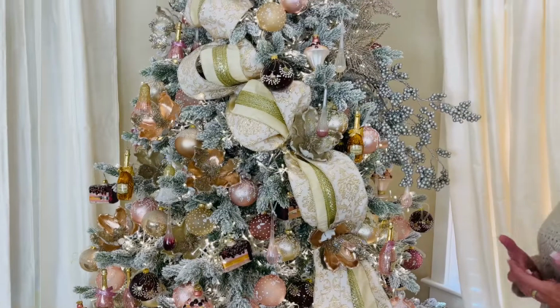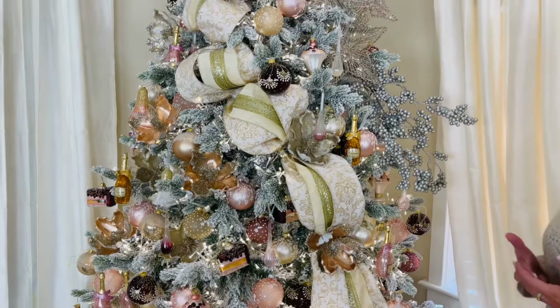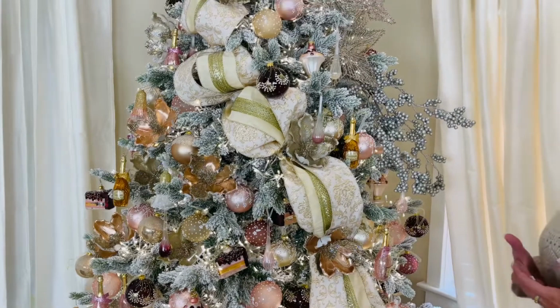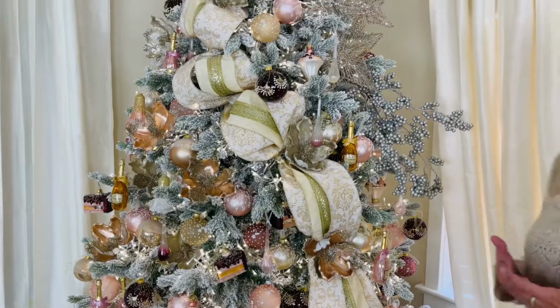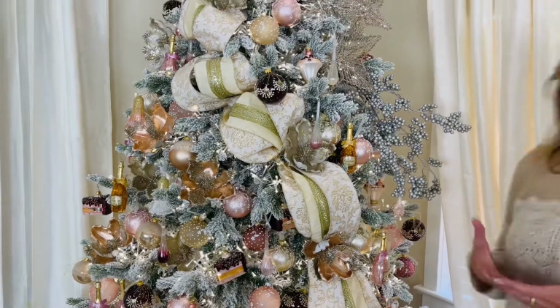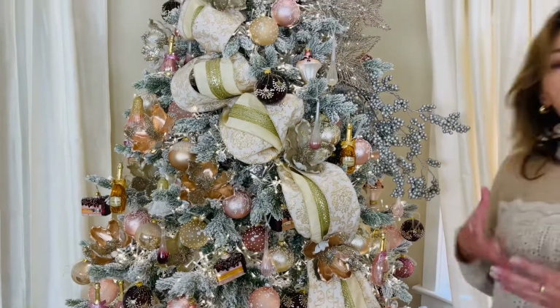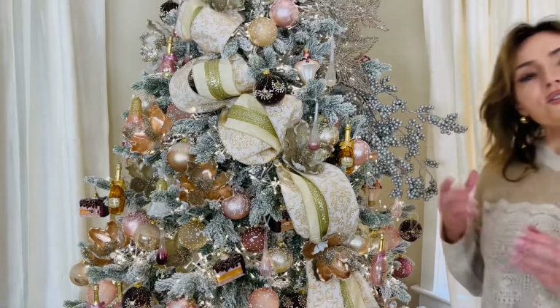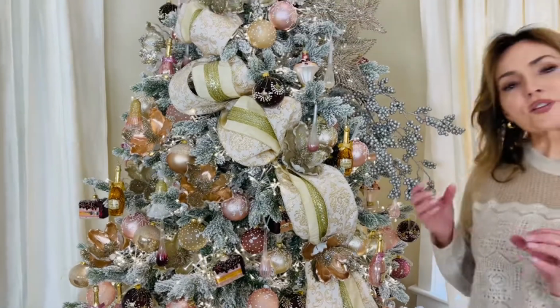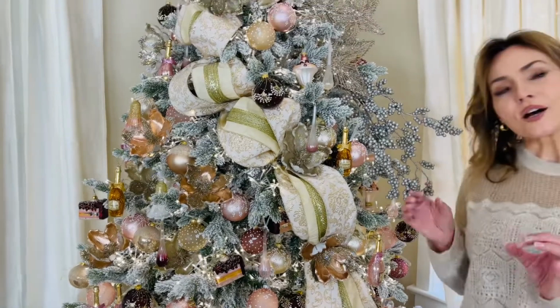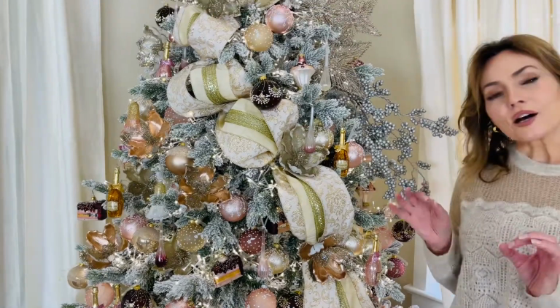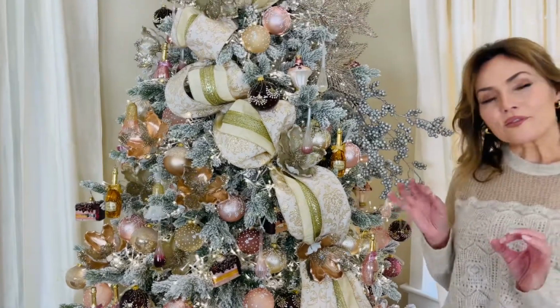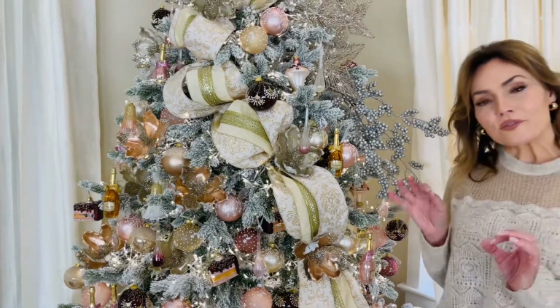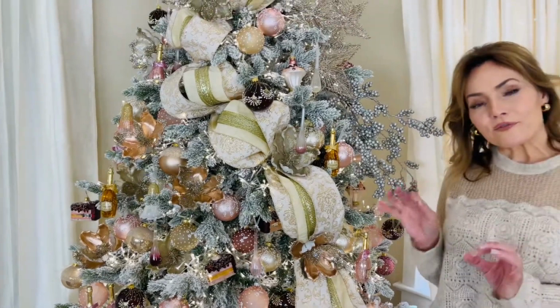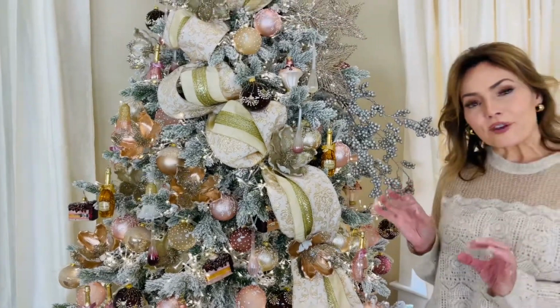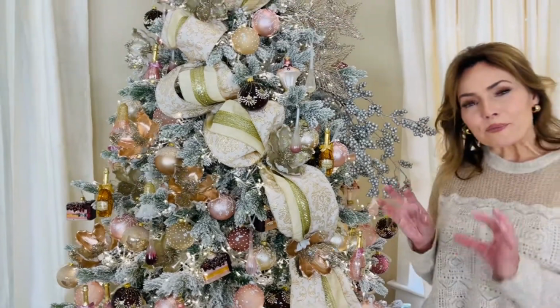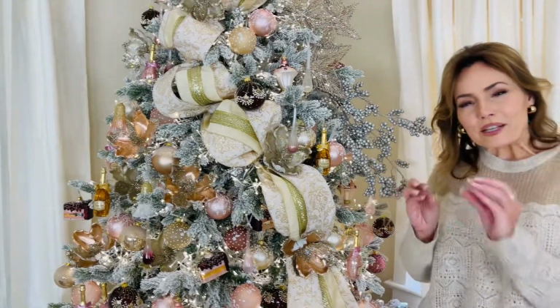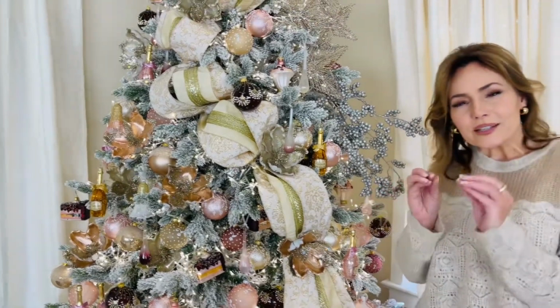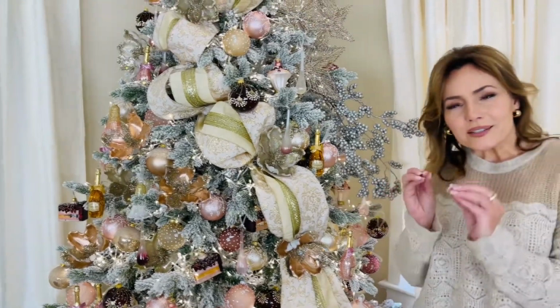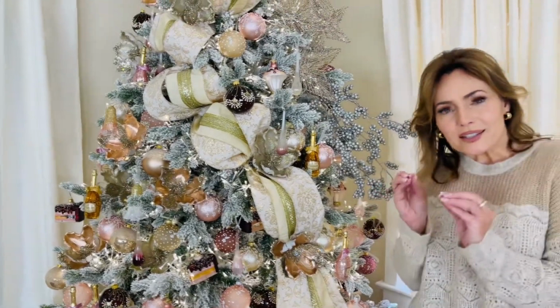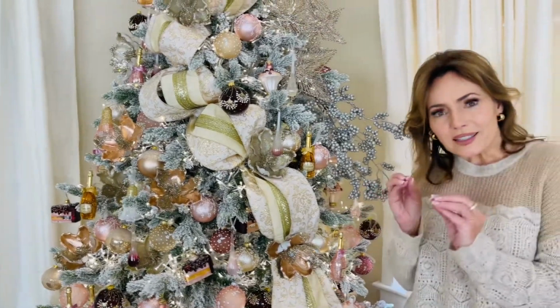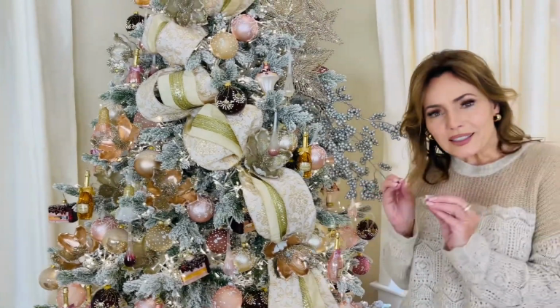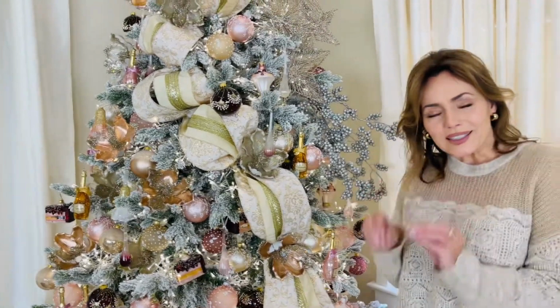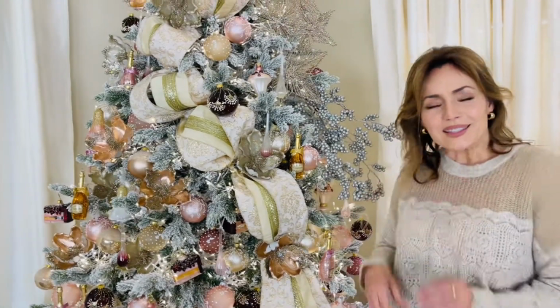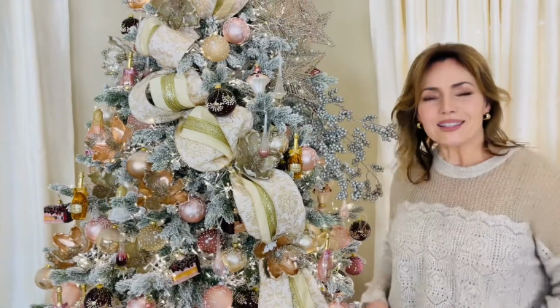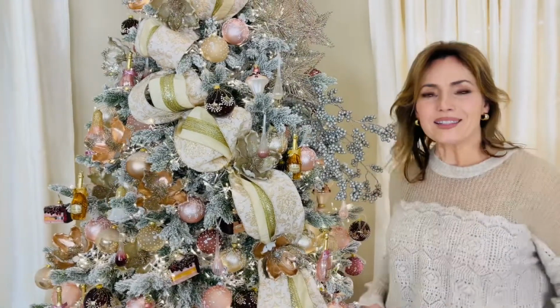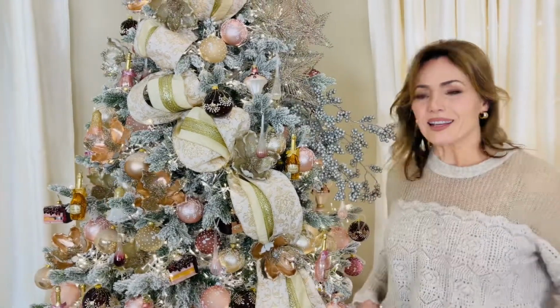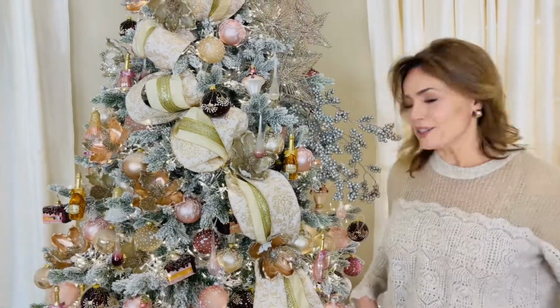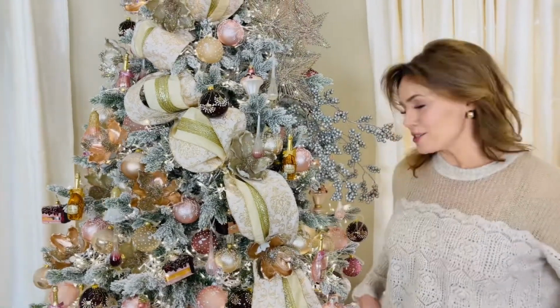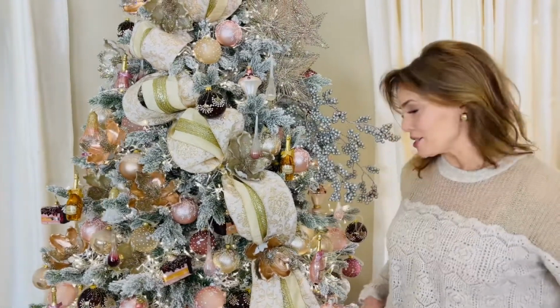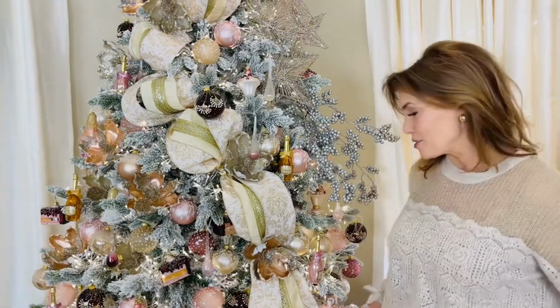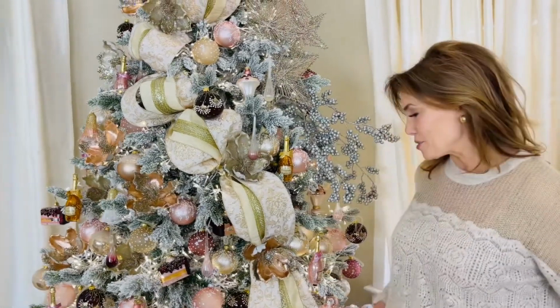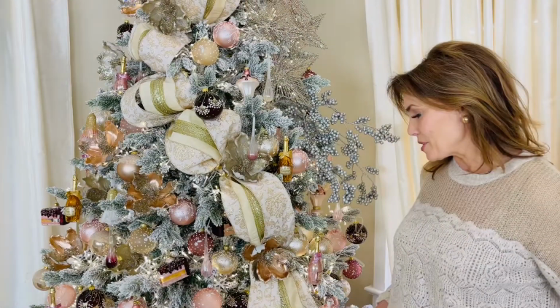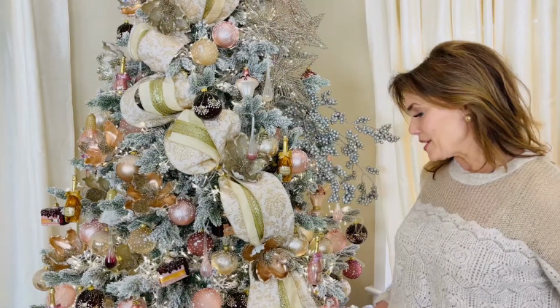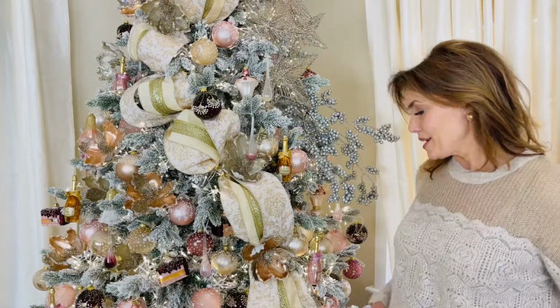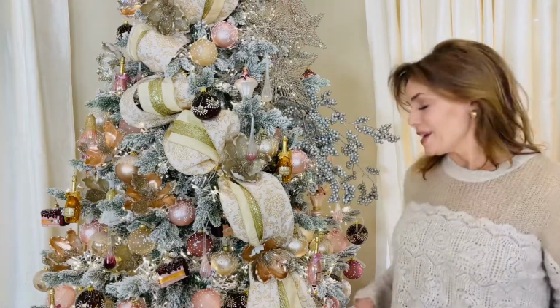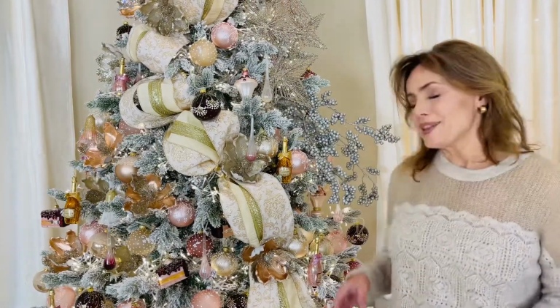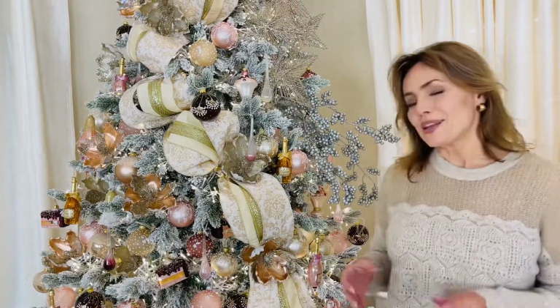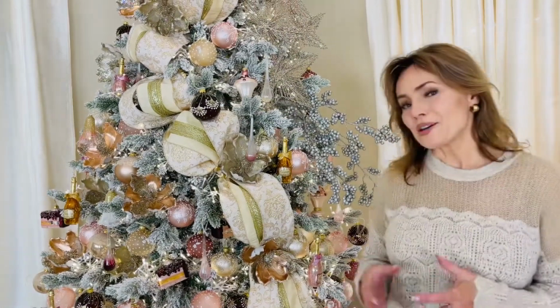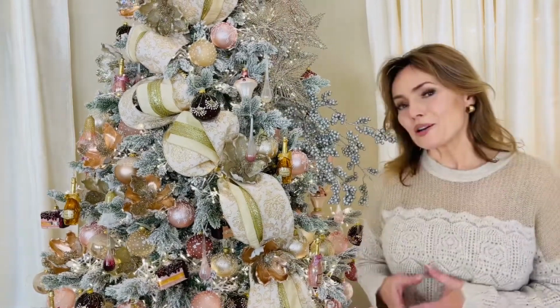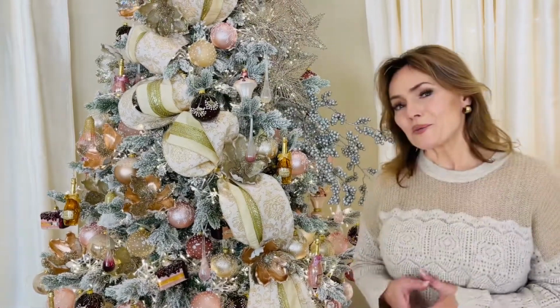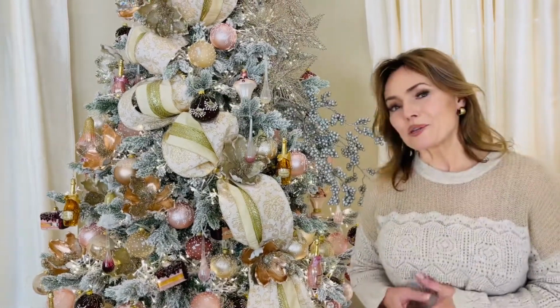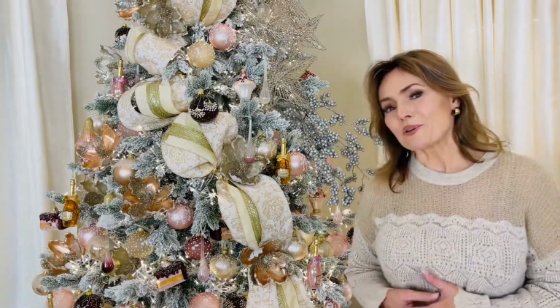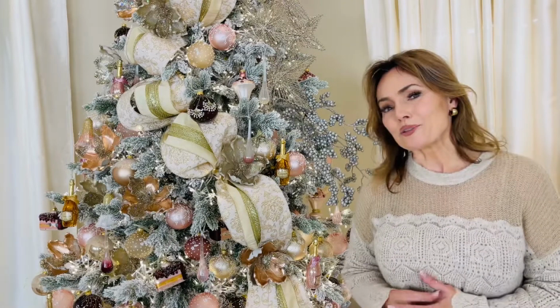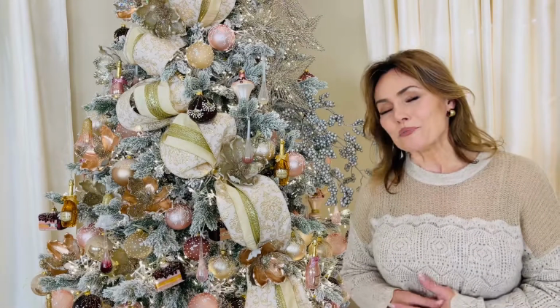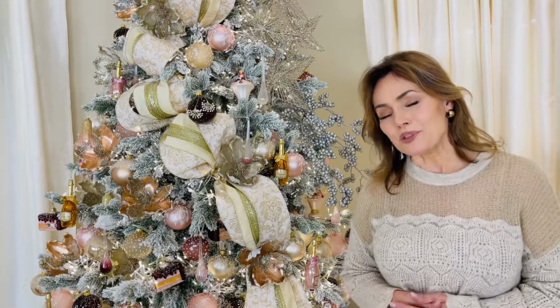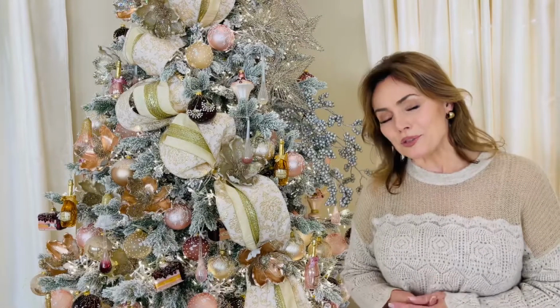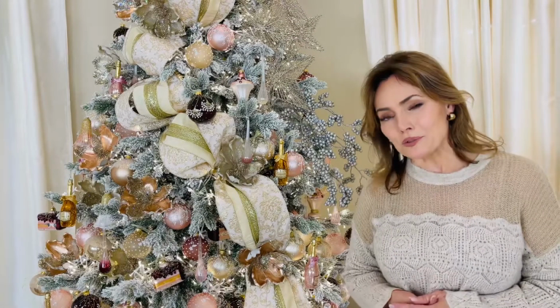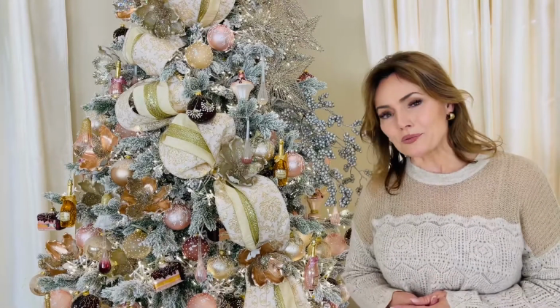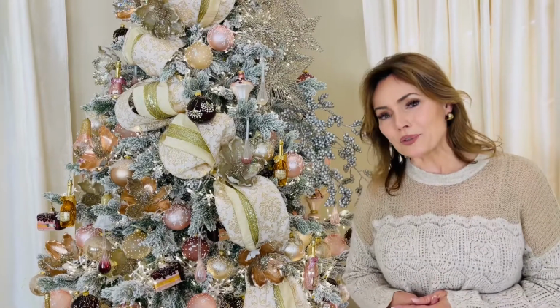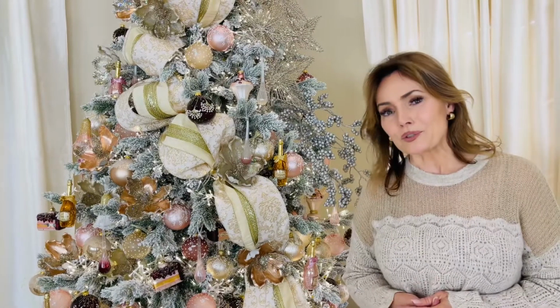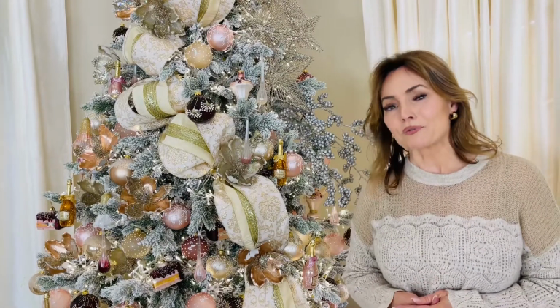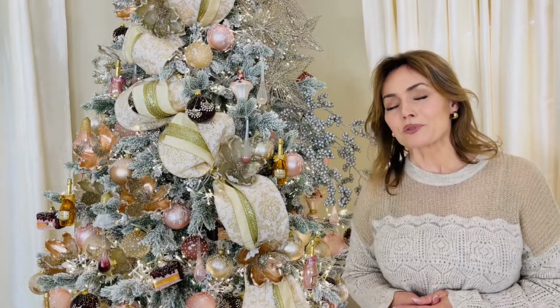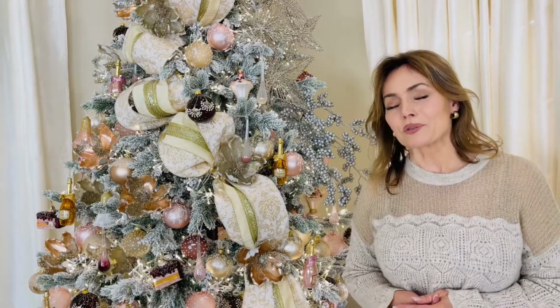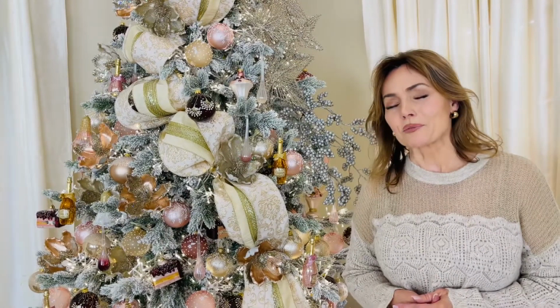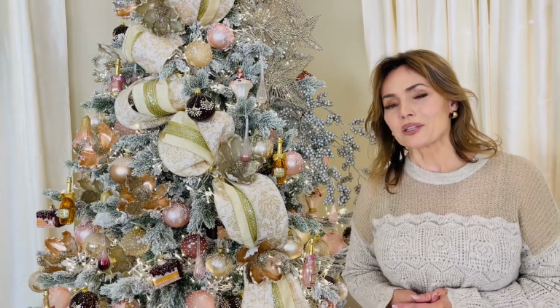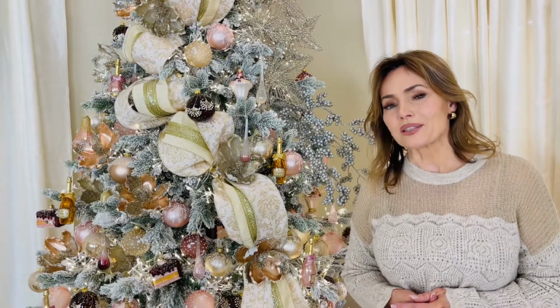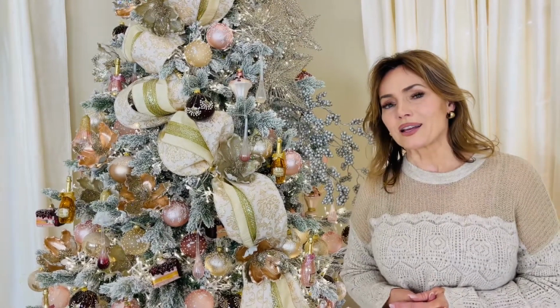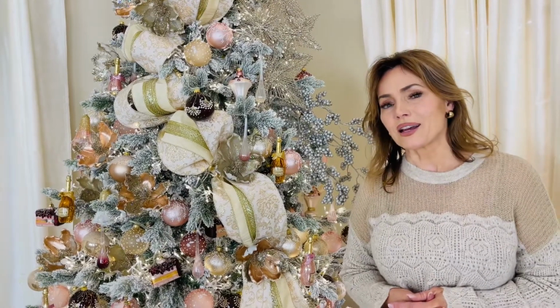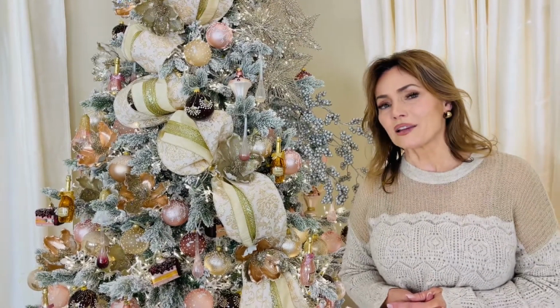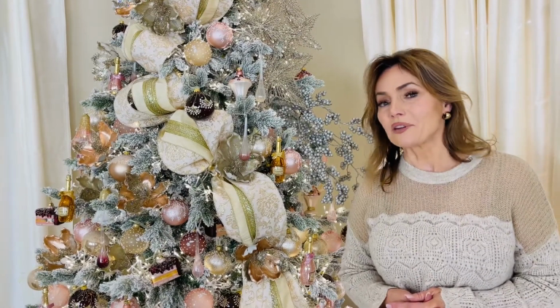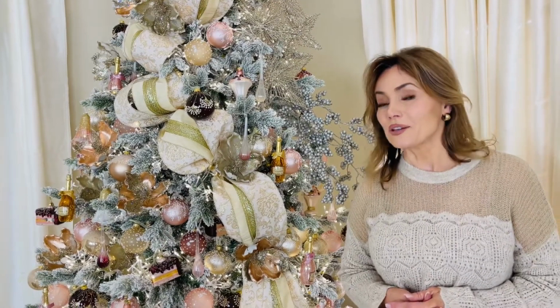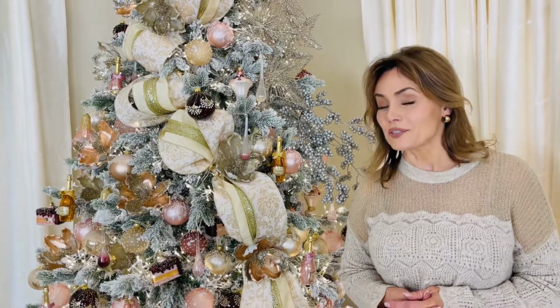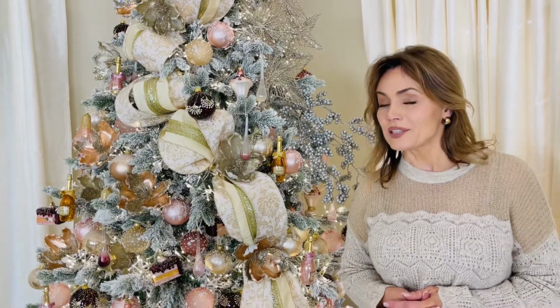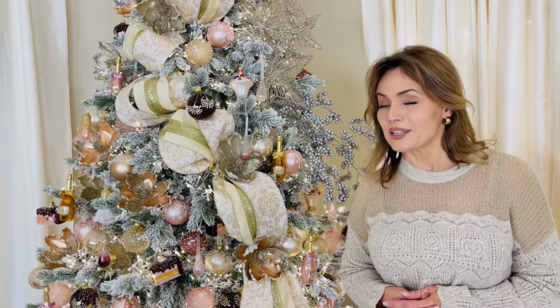They add that soft, feminine, delicate detail to the tree. They are one of the most beautiful Christmas ornaments I have ever seen.